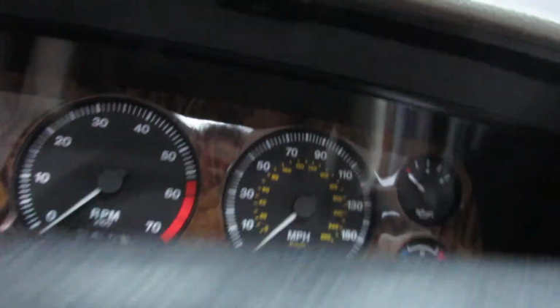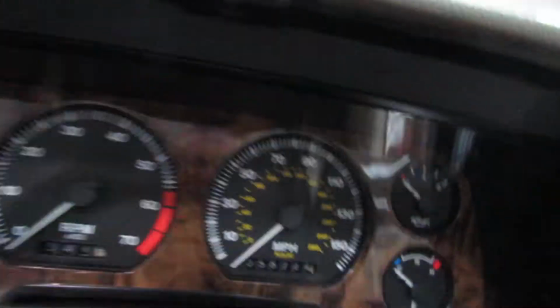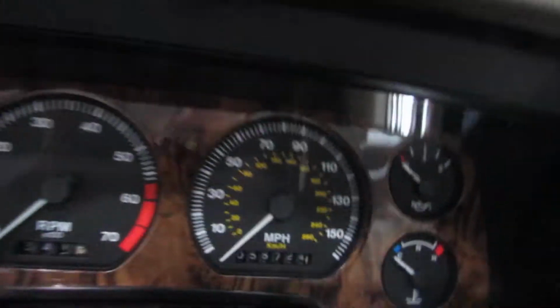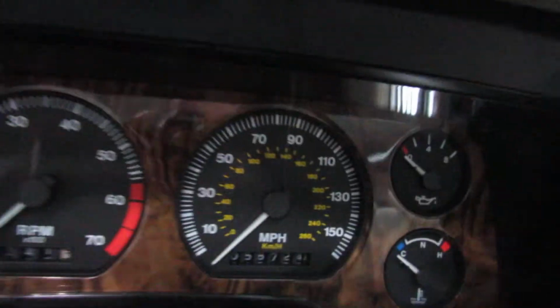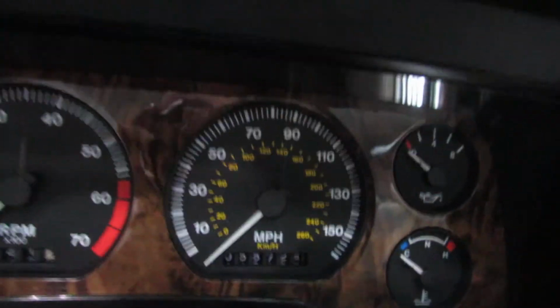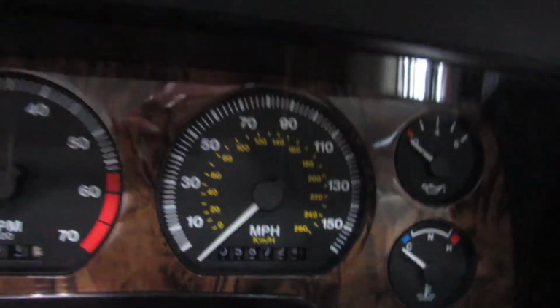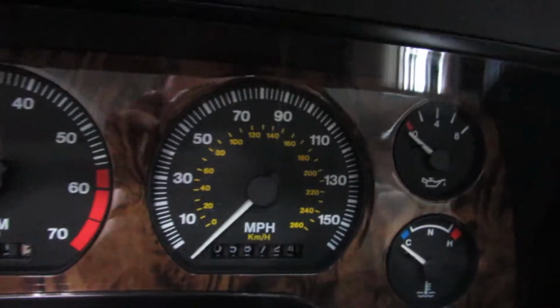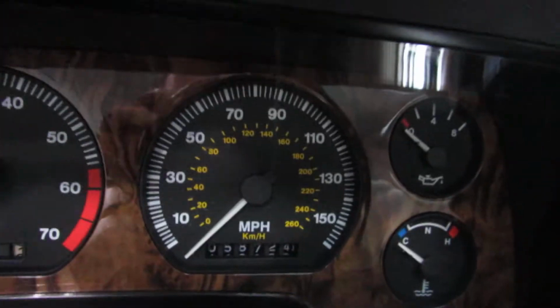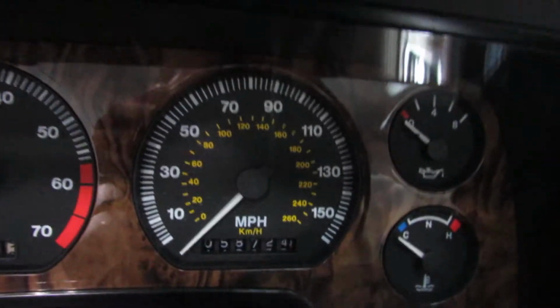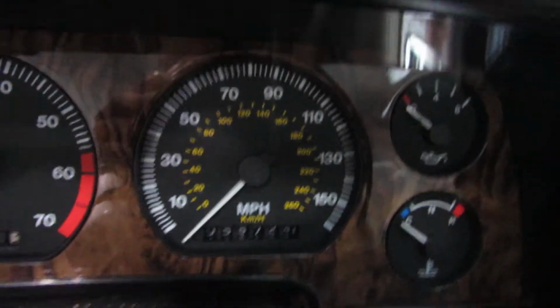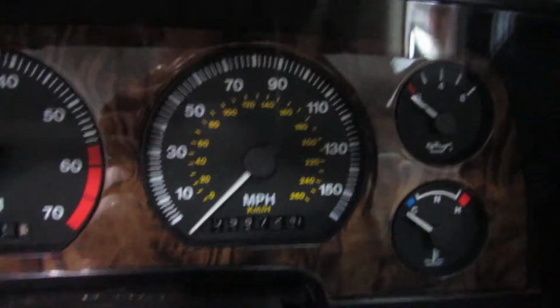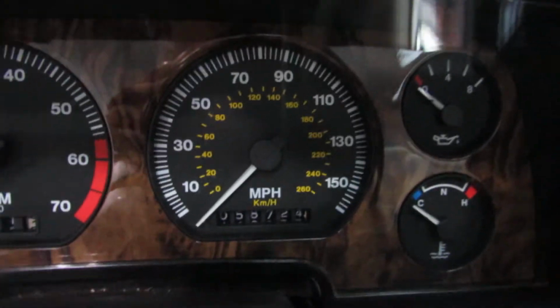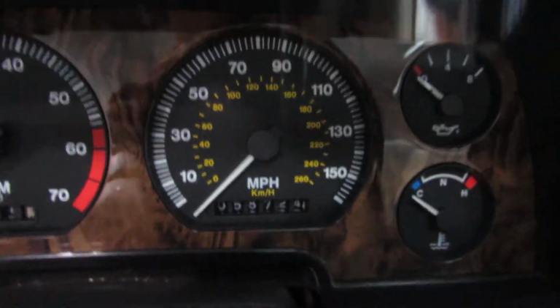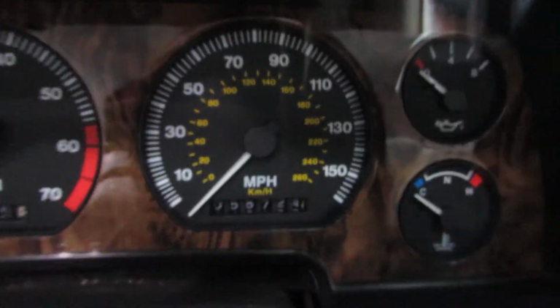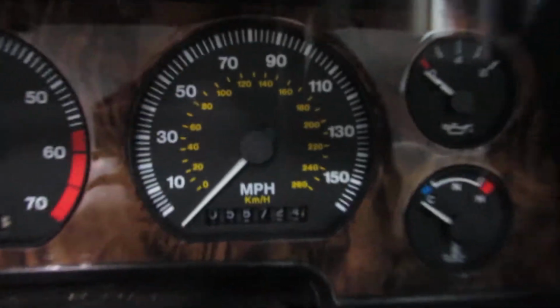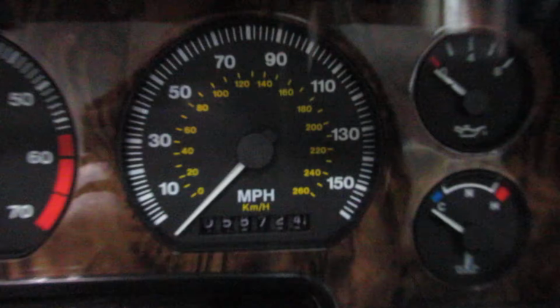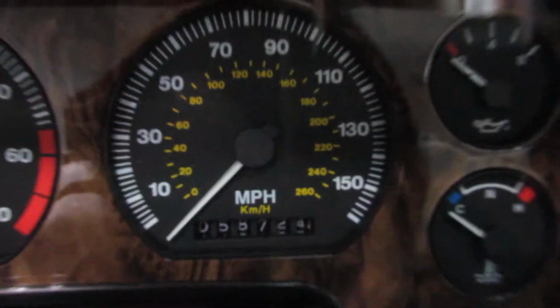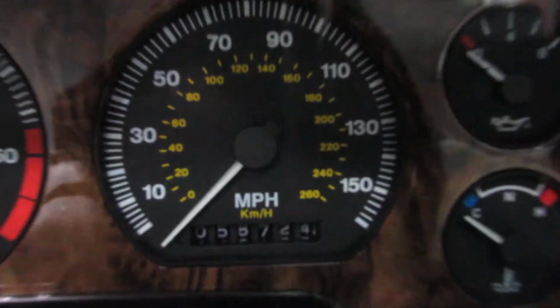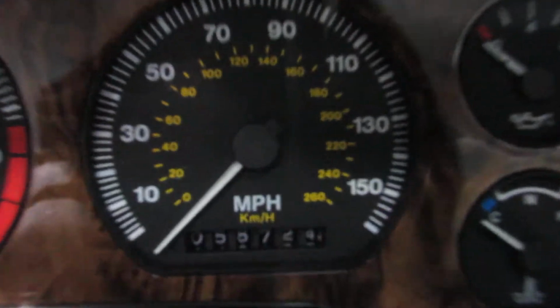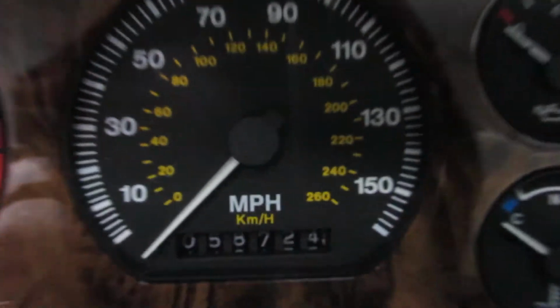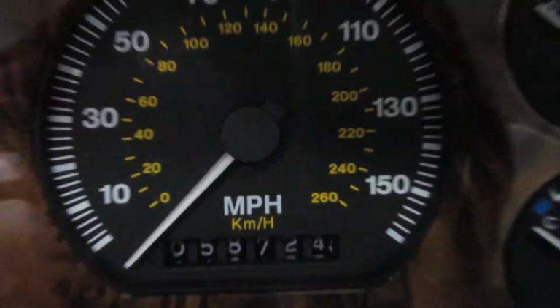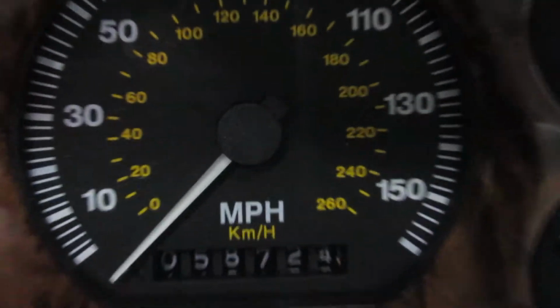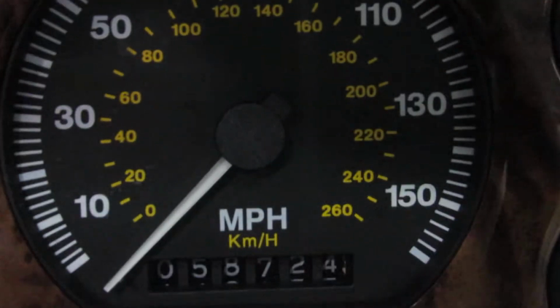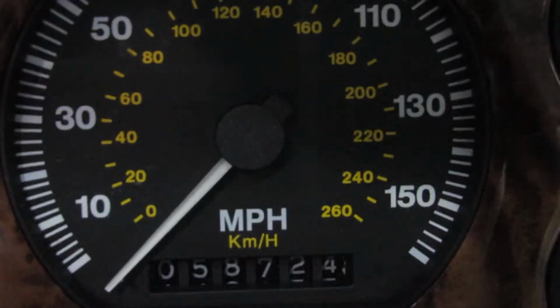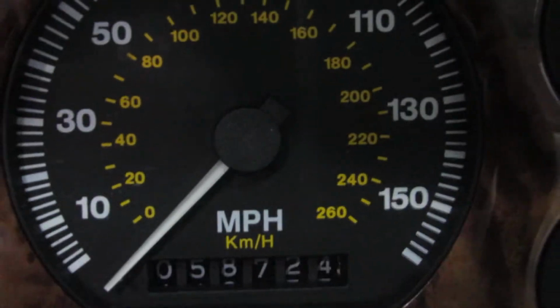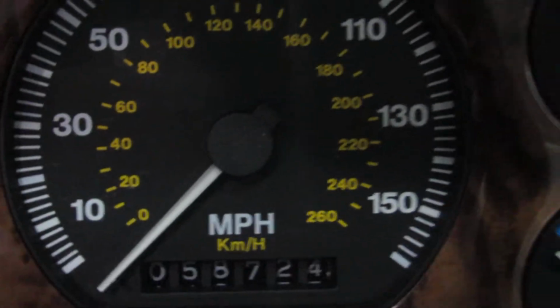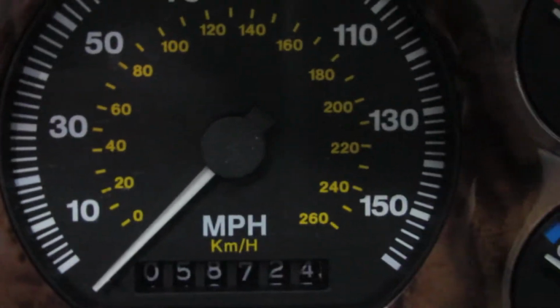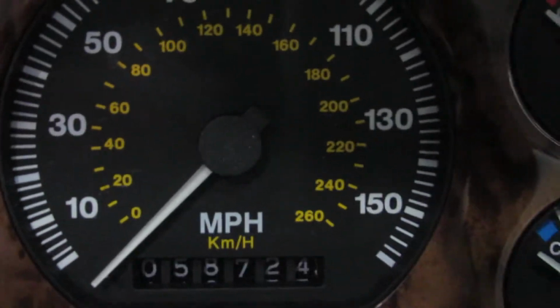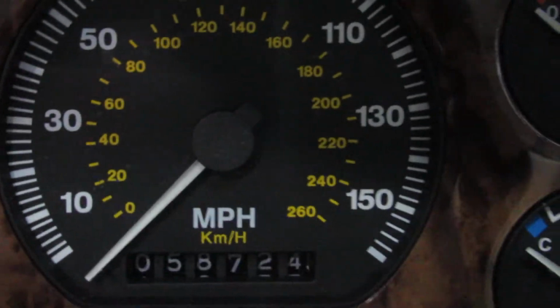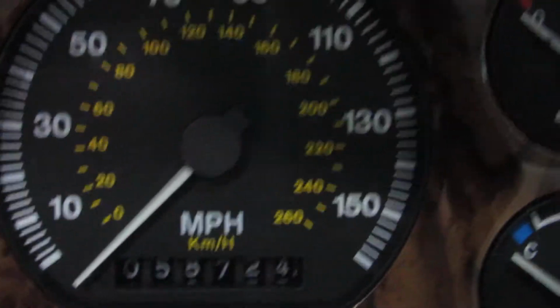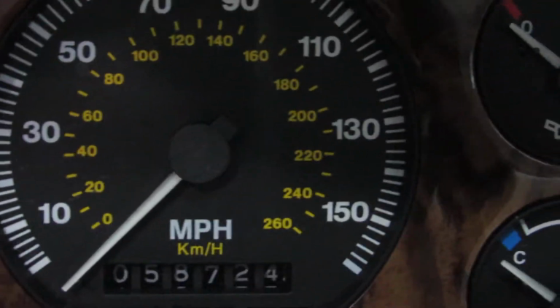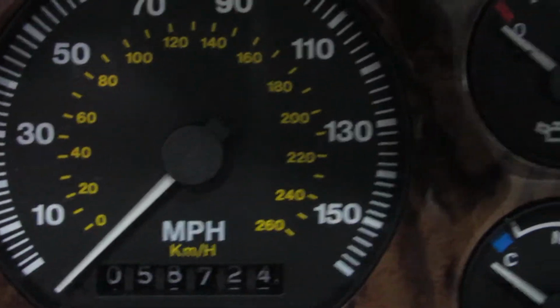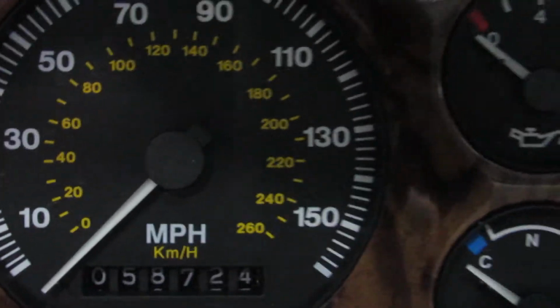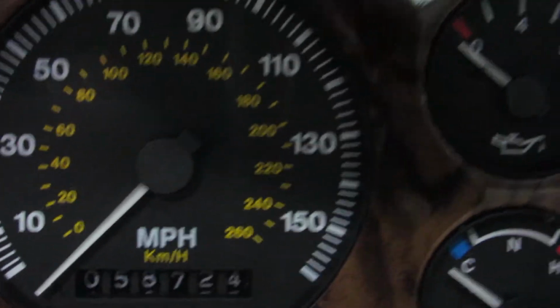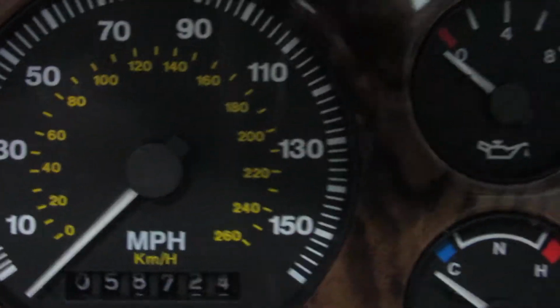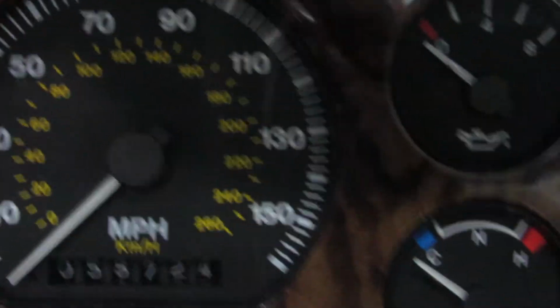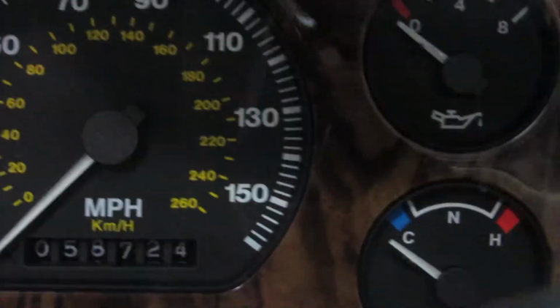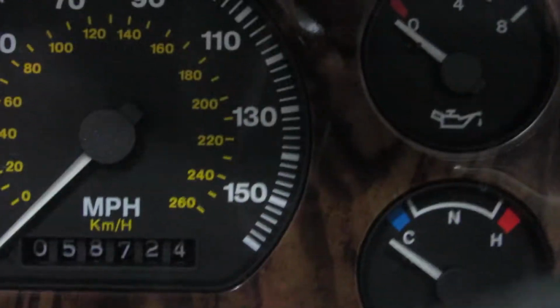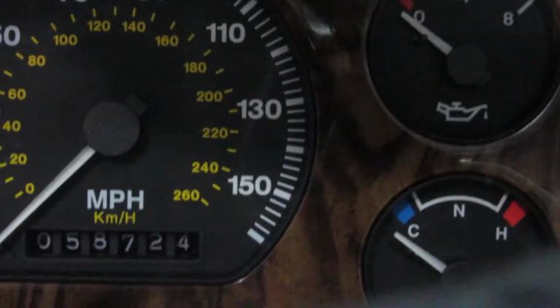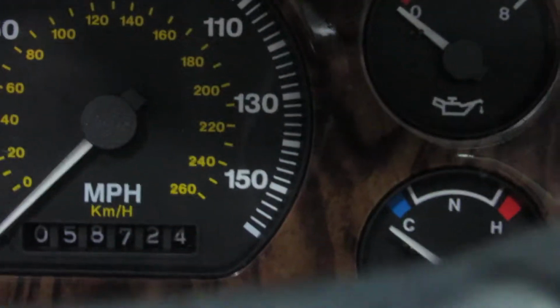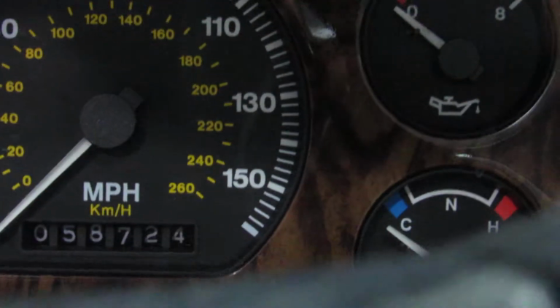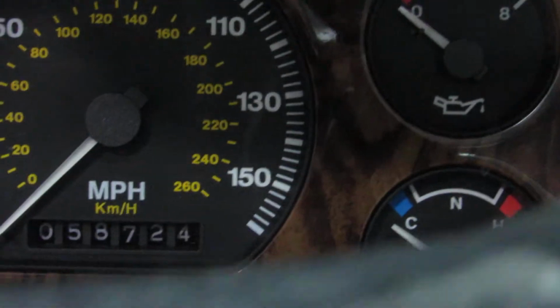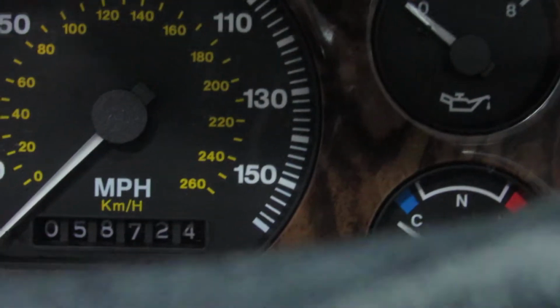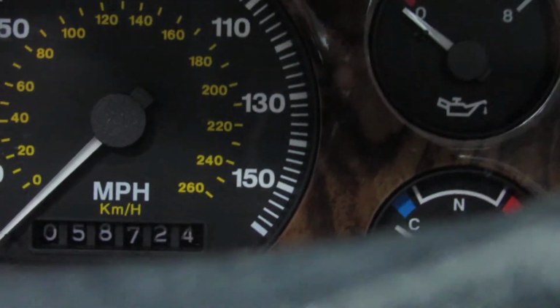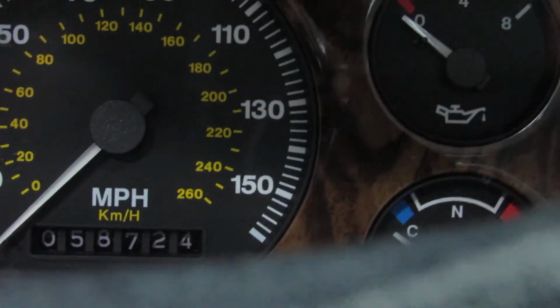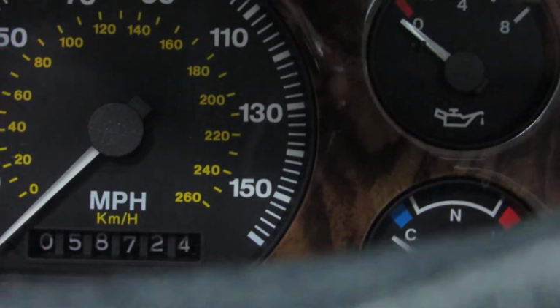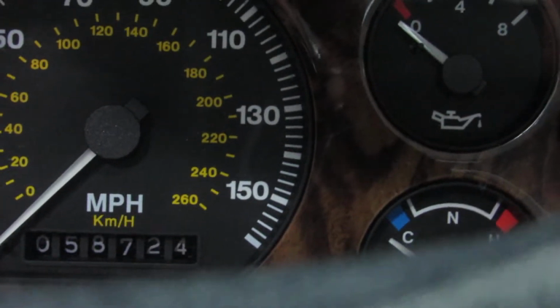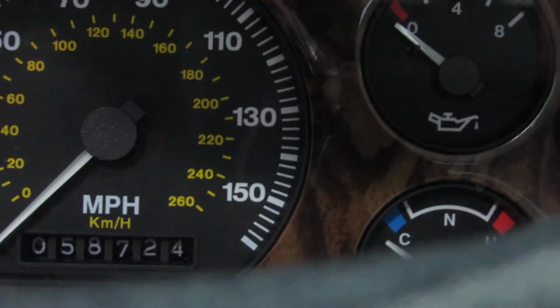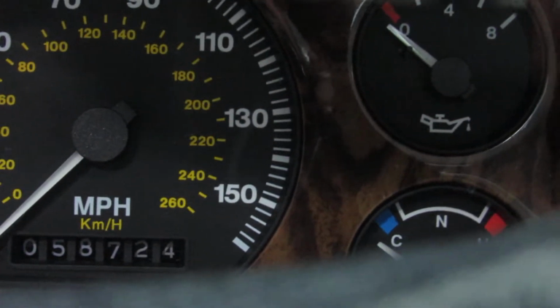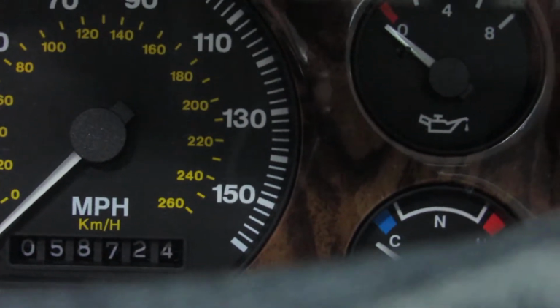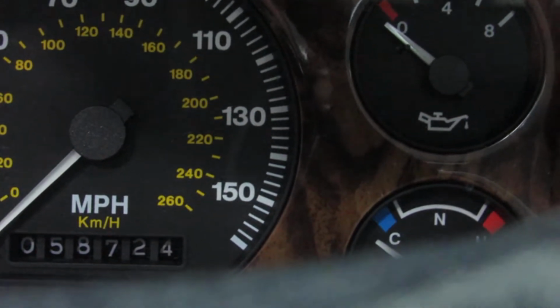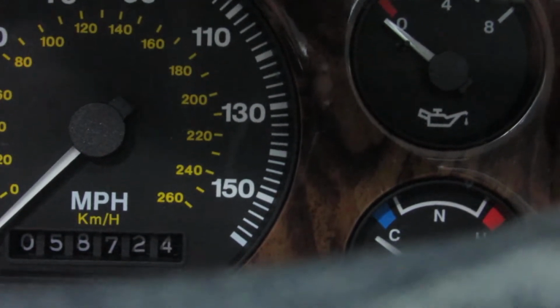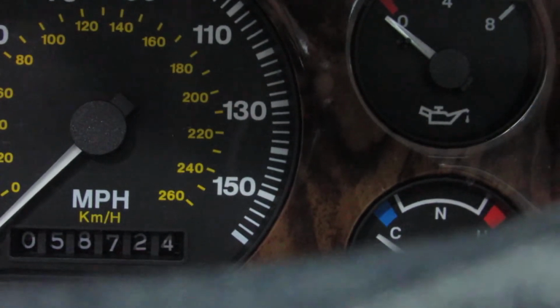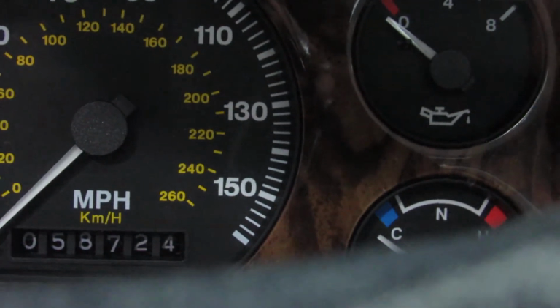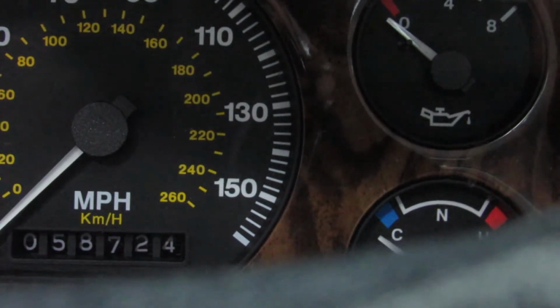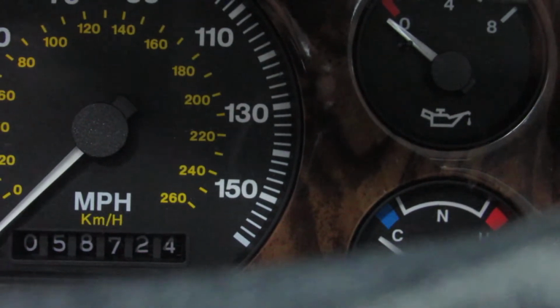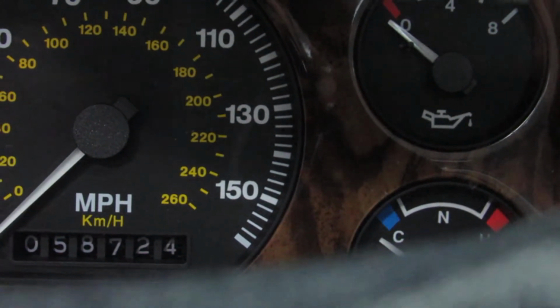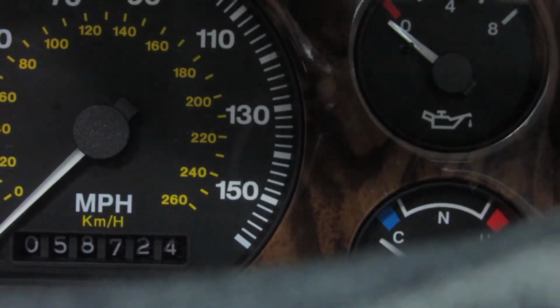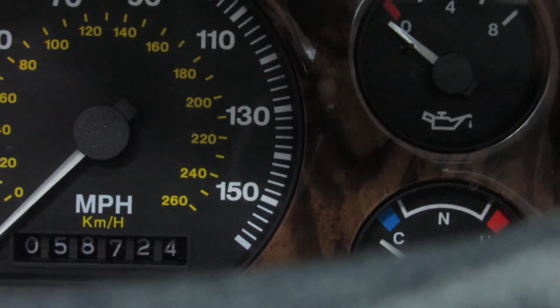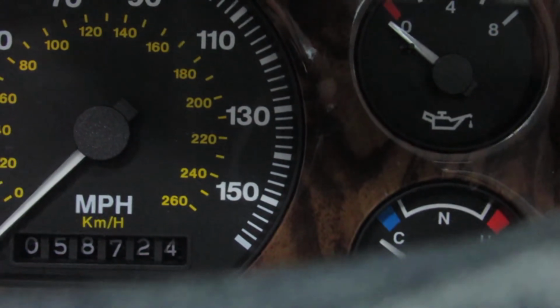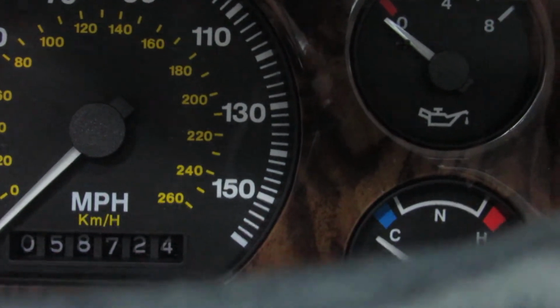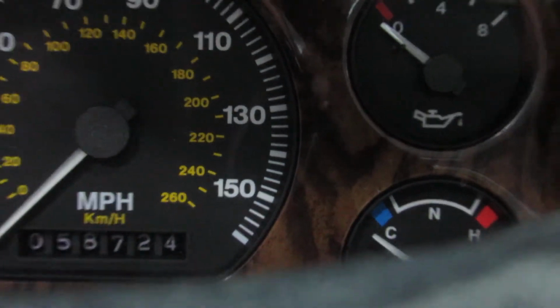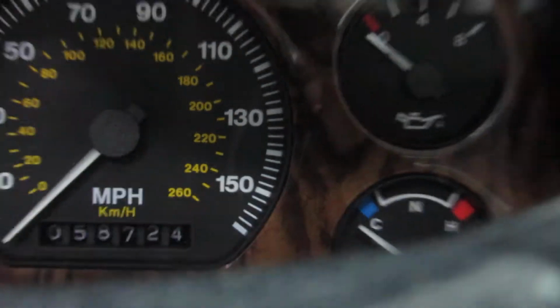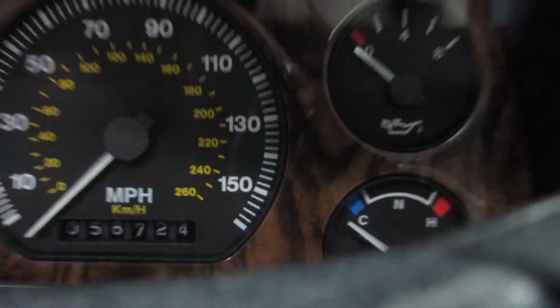58,000 miles. It's hard to see — there we go, 58,724.